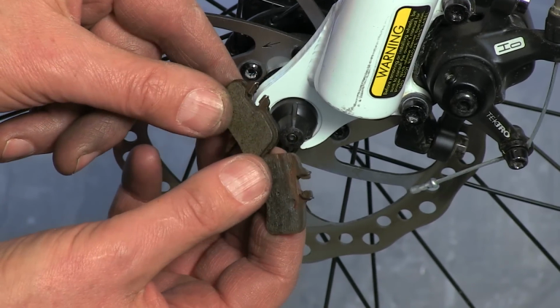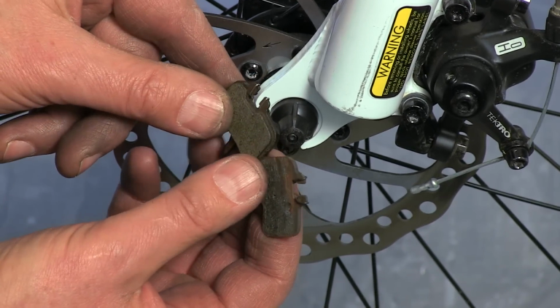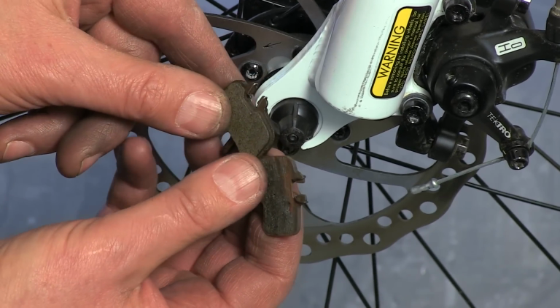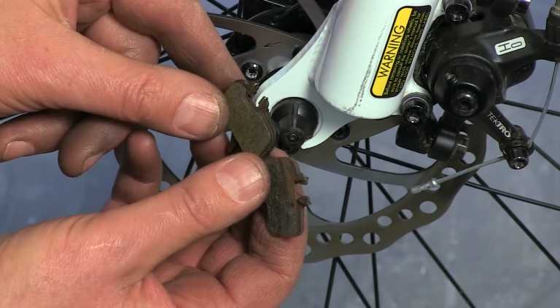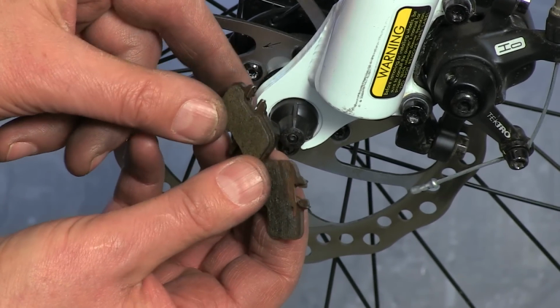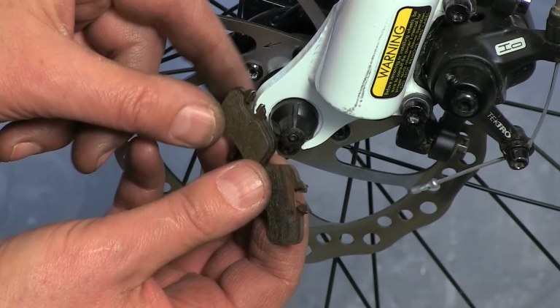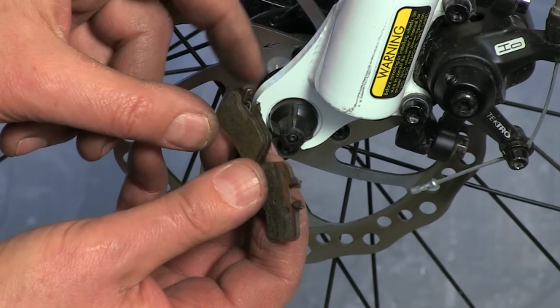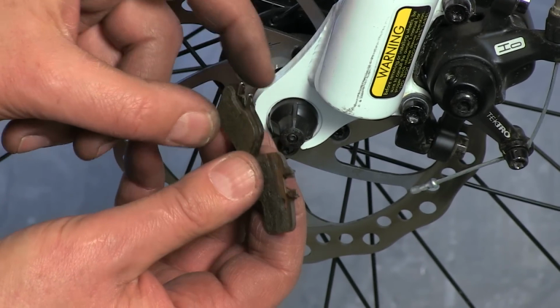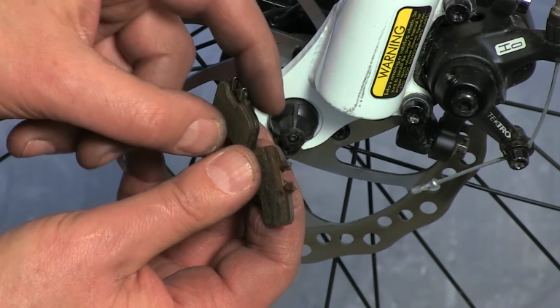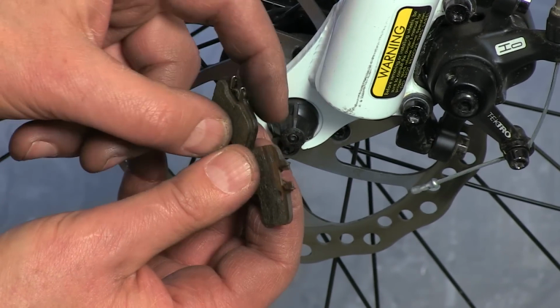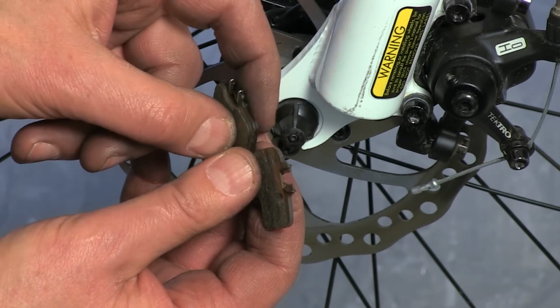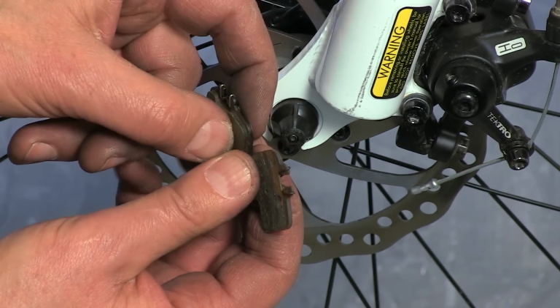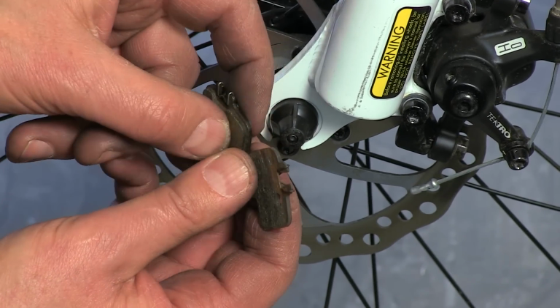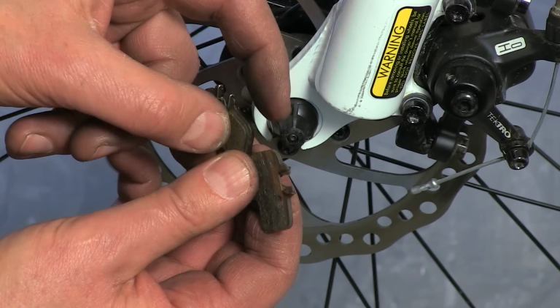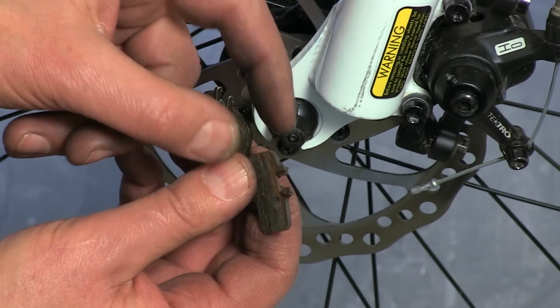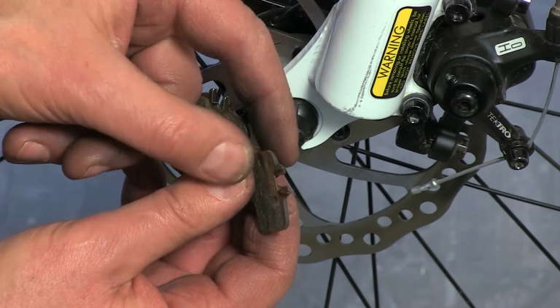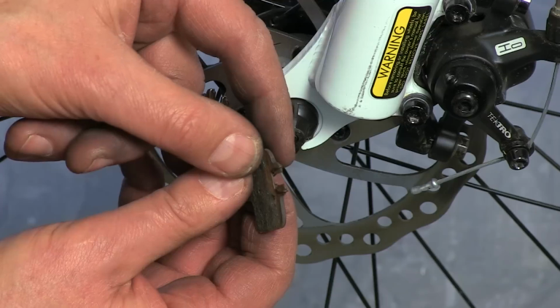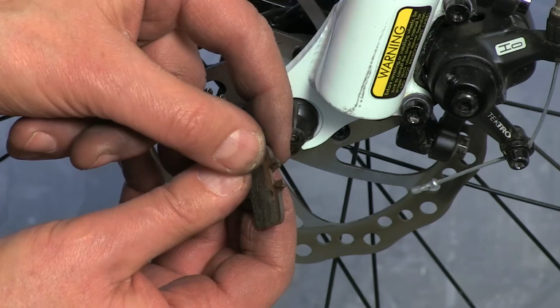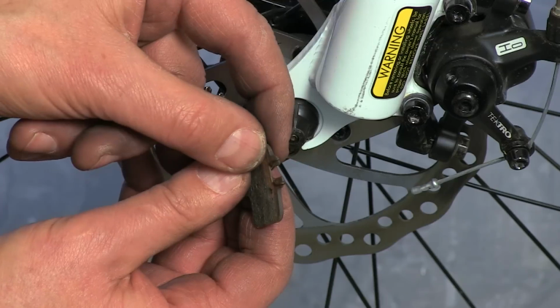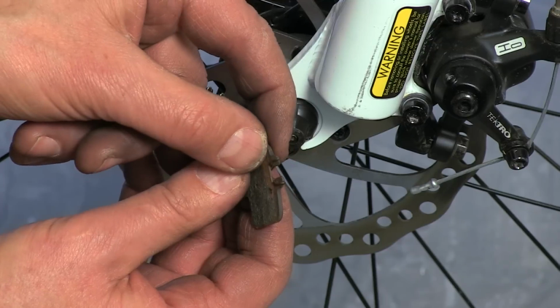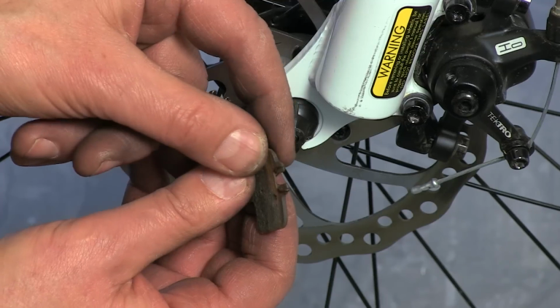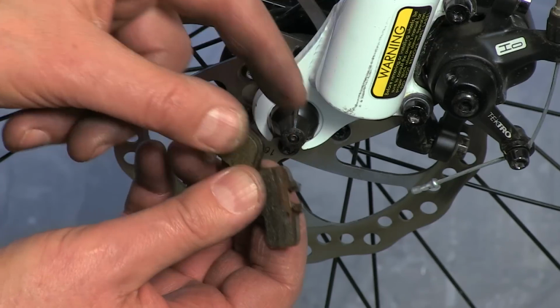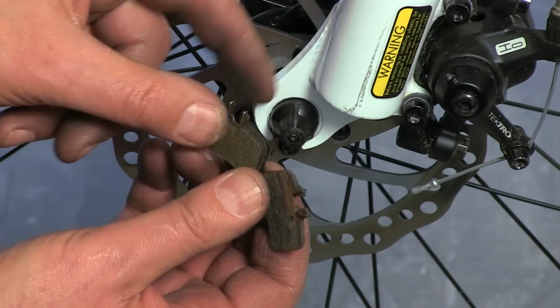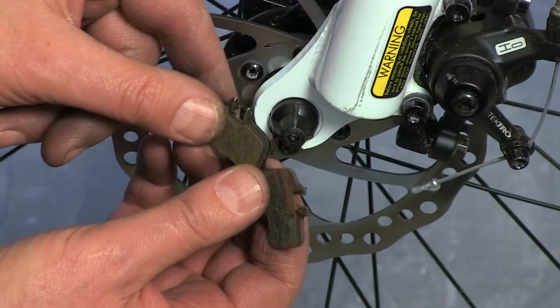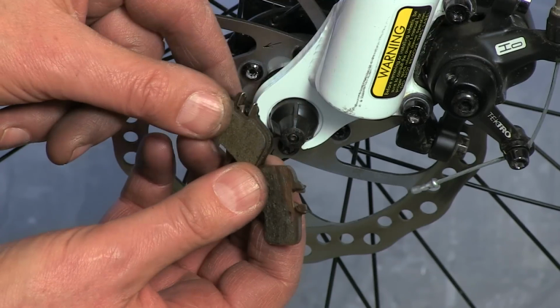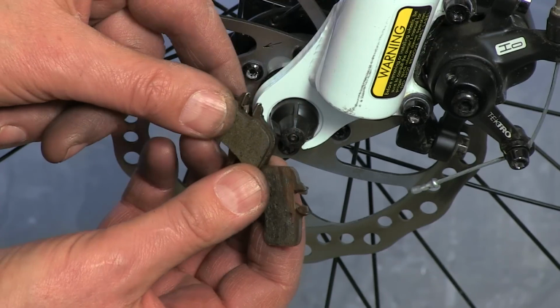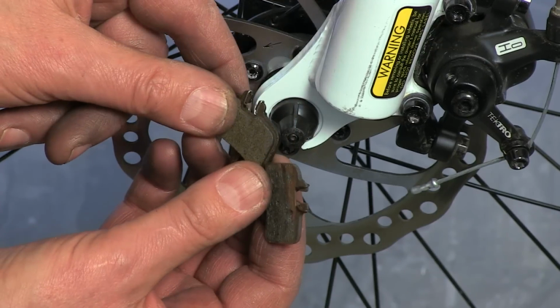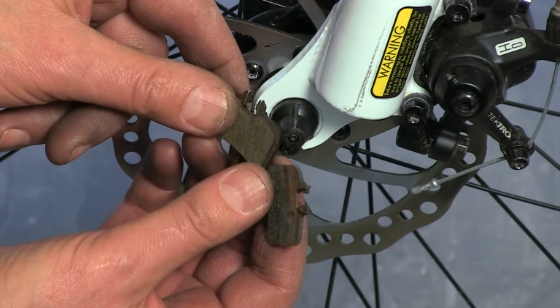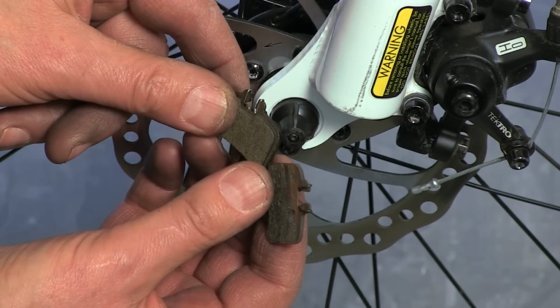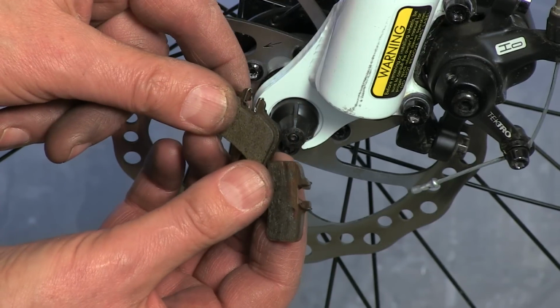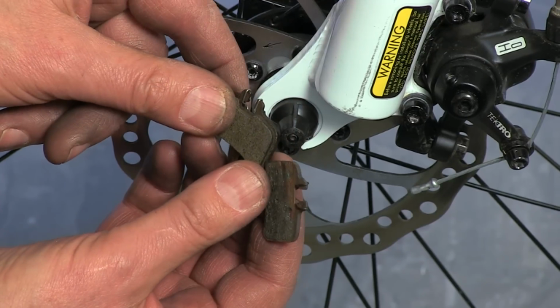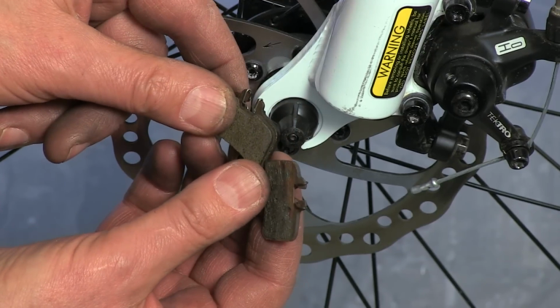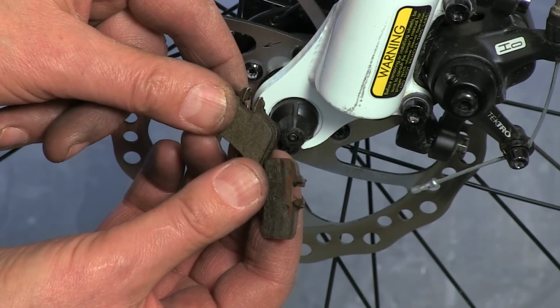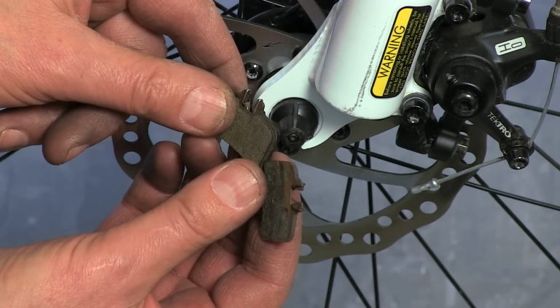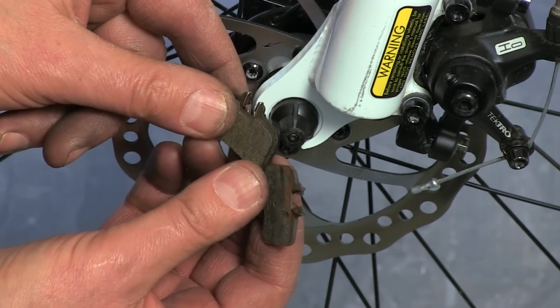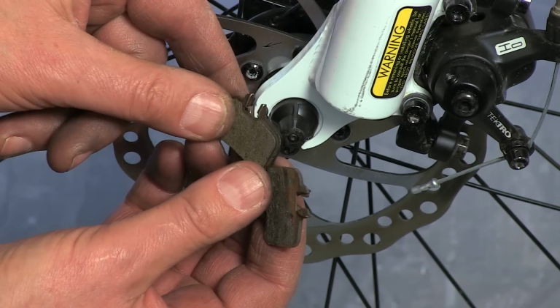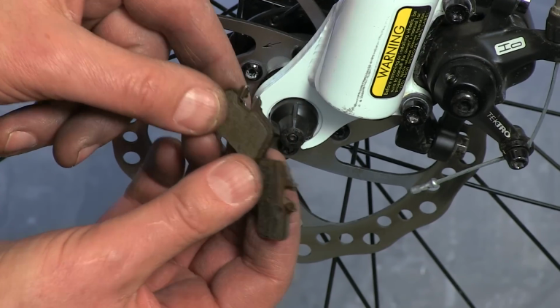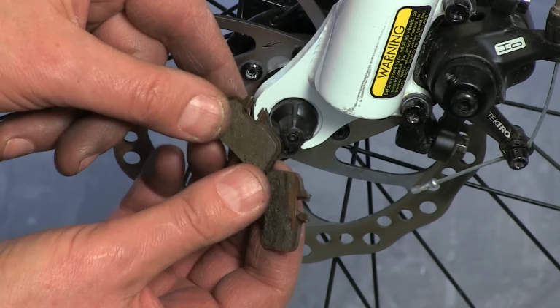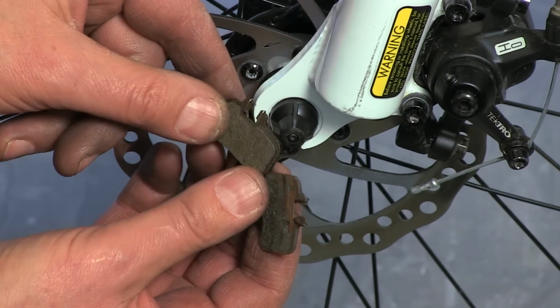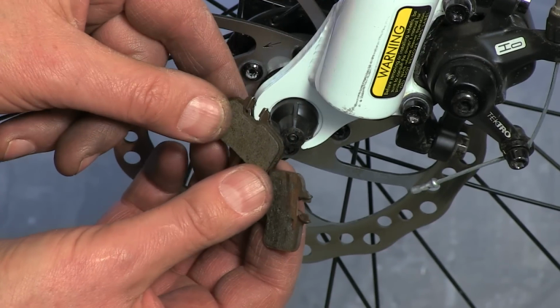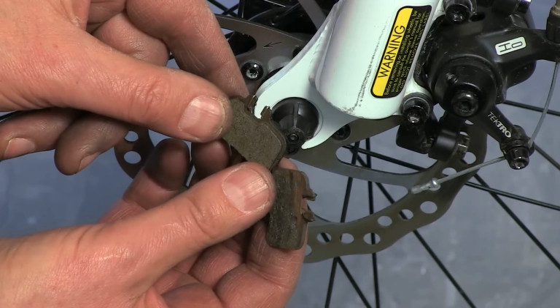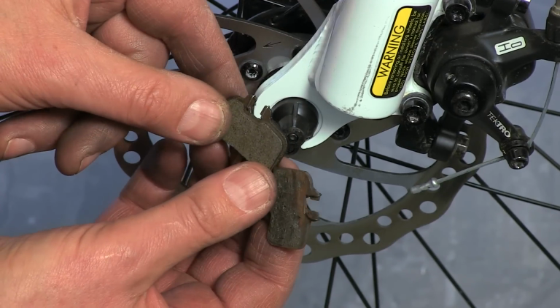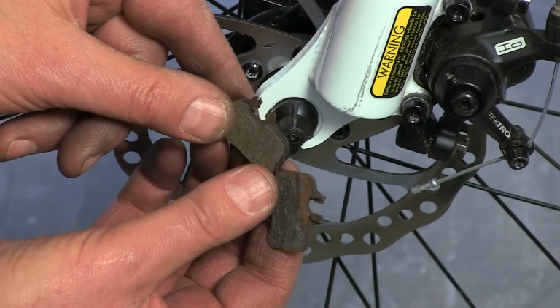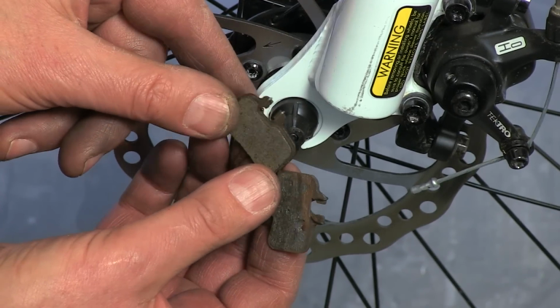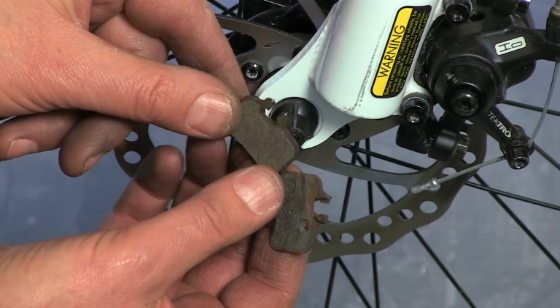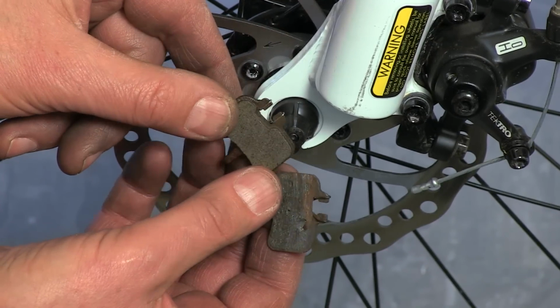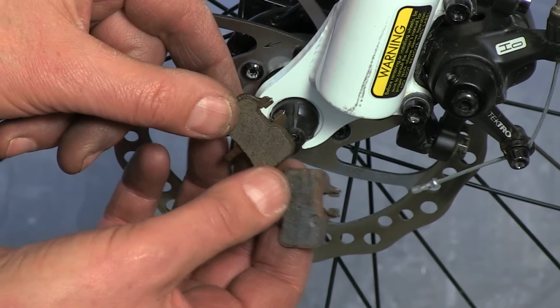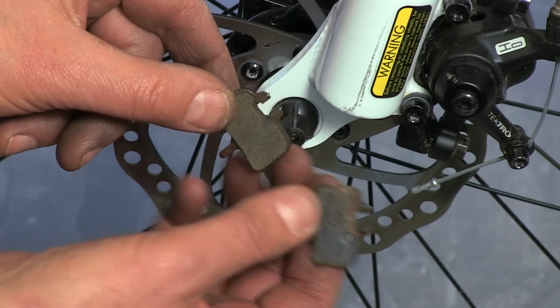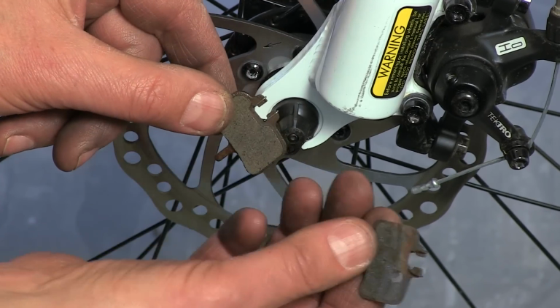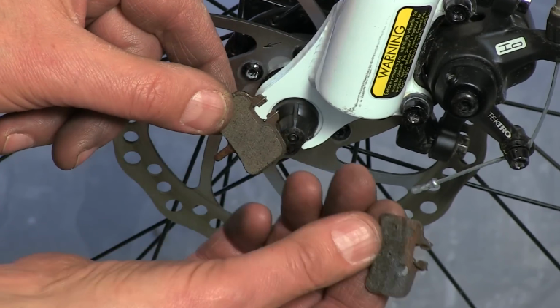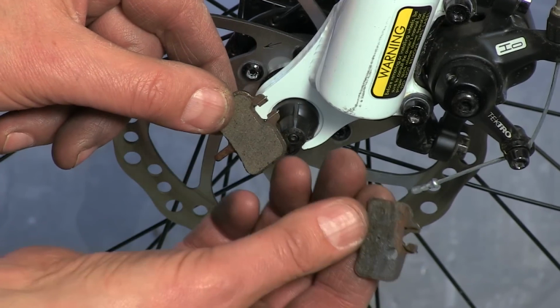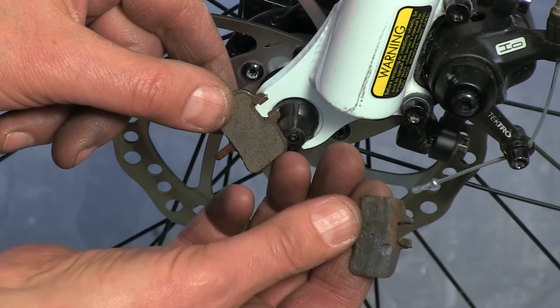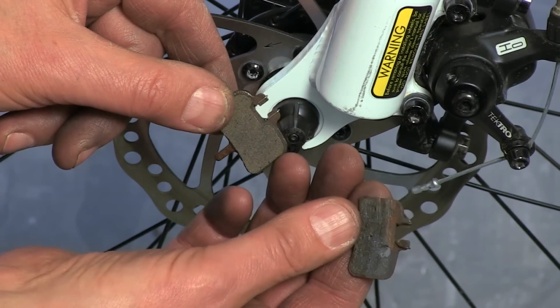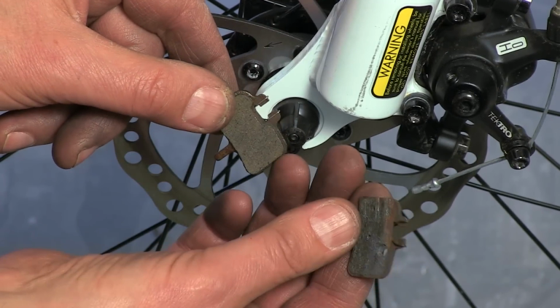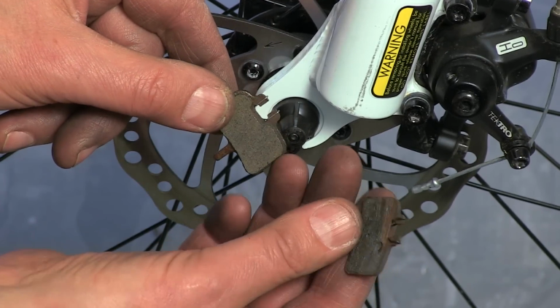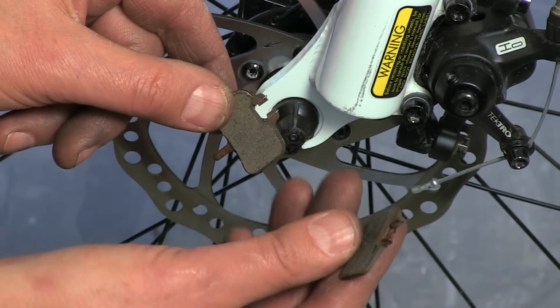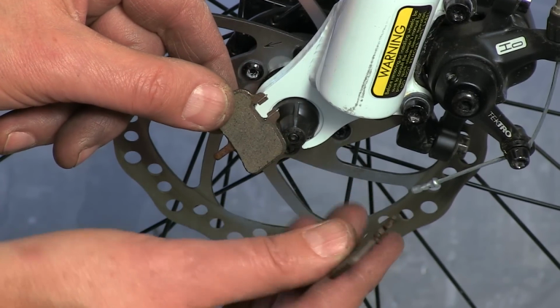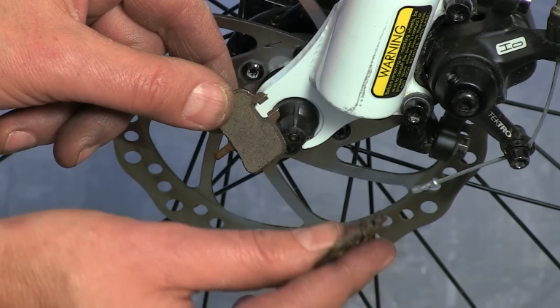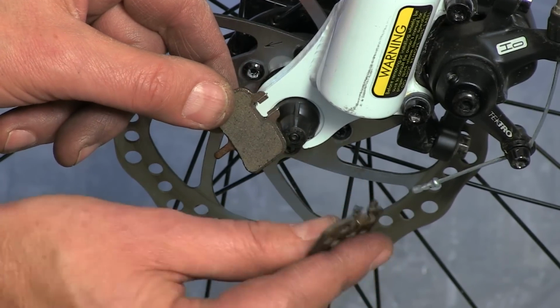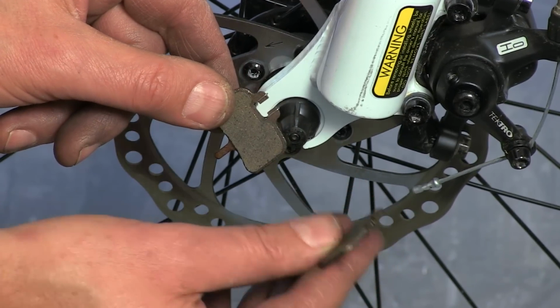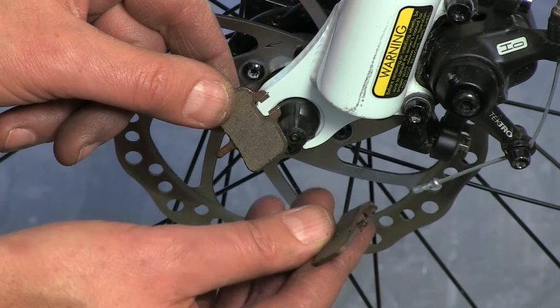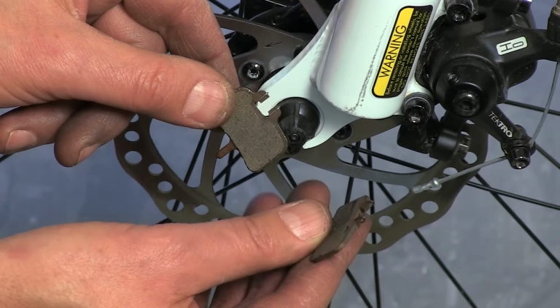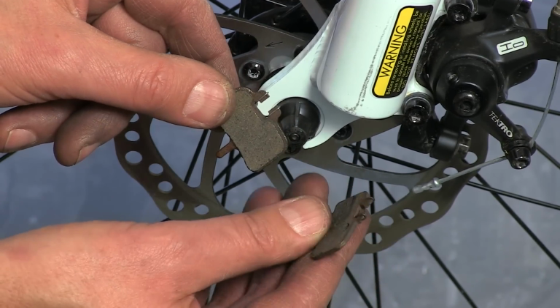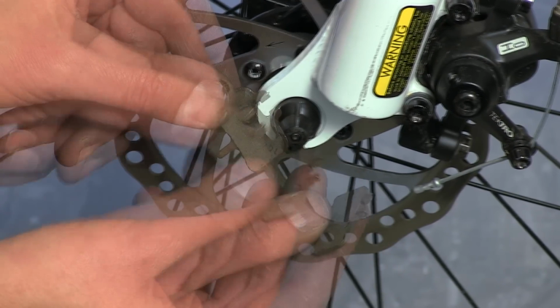Manufacturers will give minimum thicknesses that they want to see. If in doubt, pull the pads and measure them.